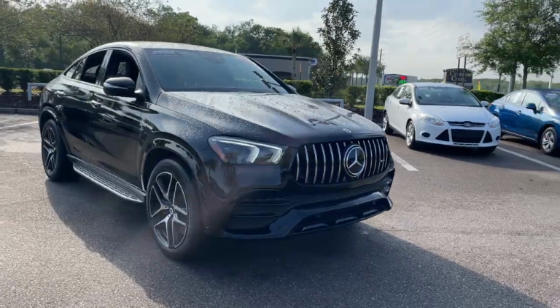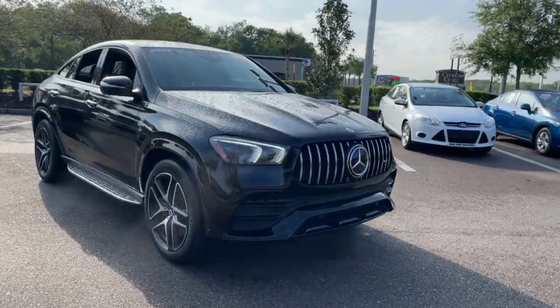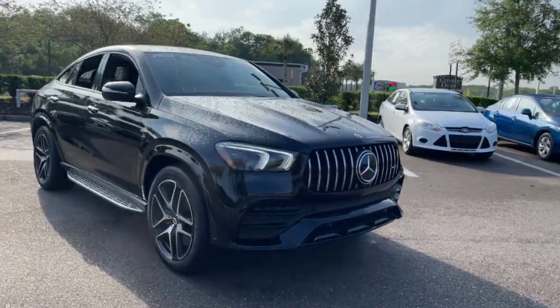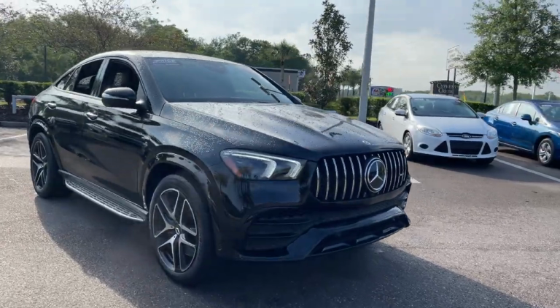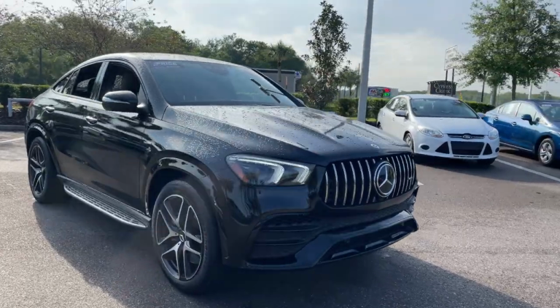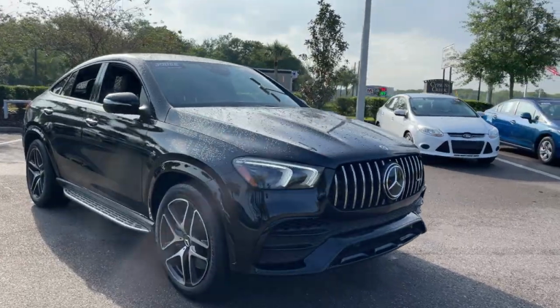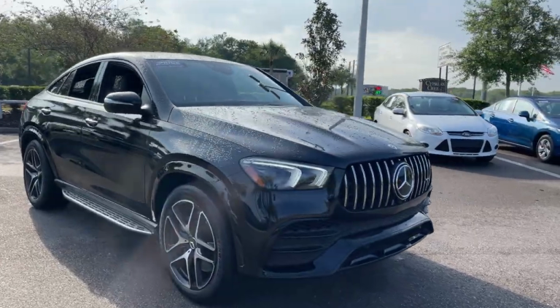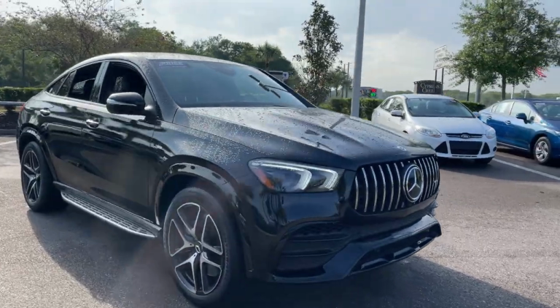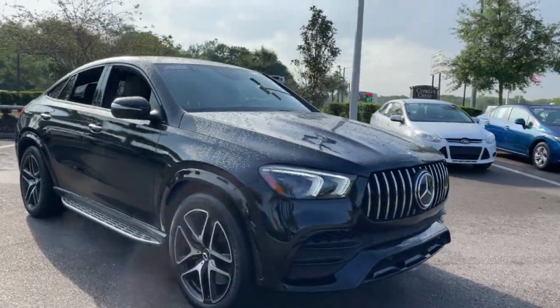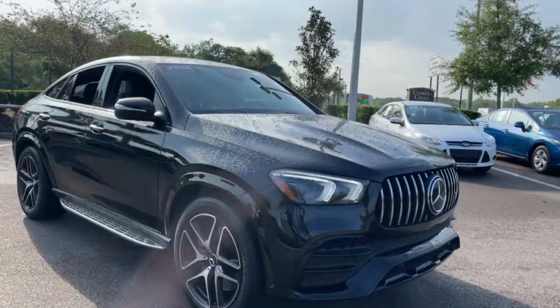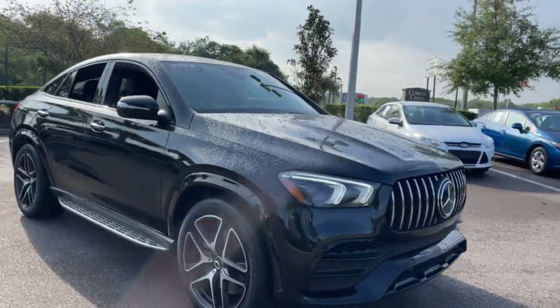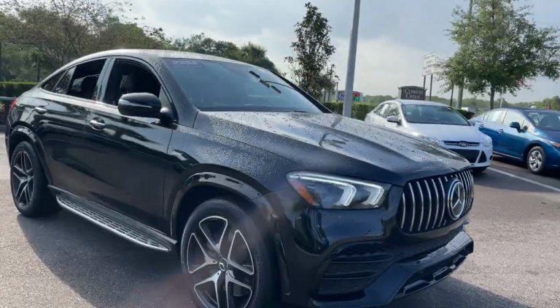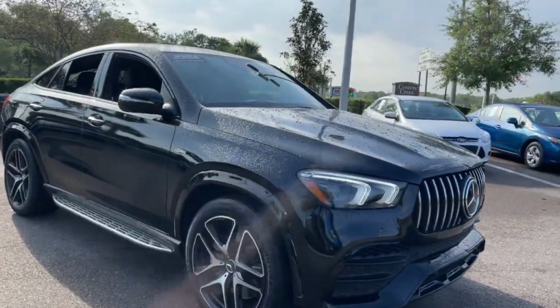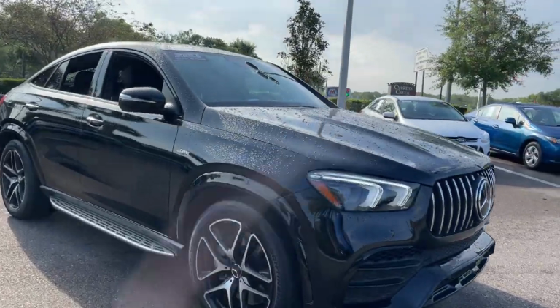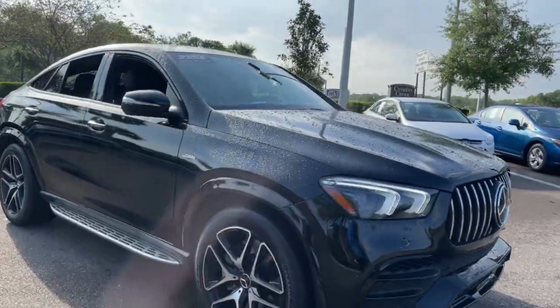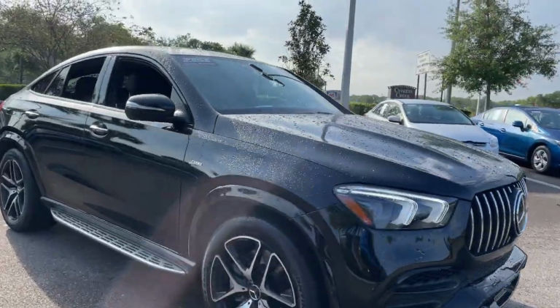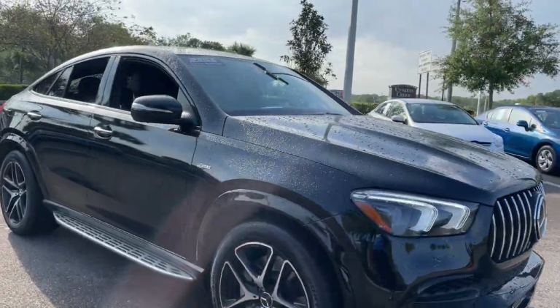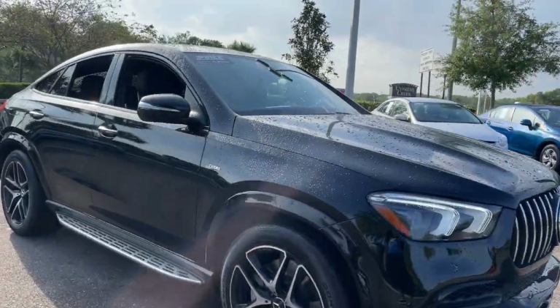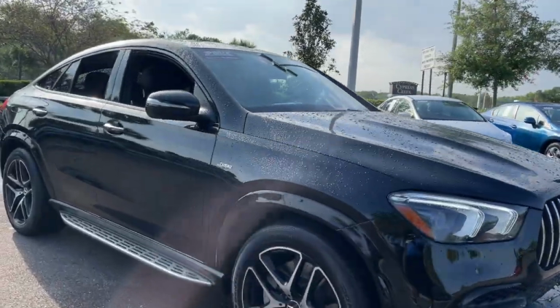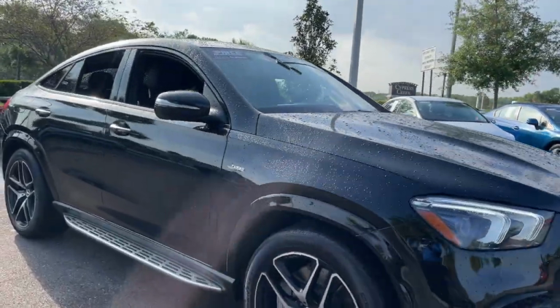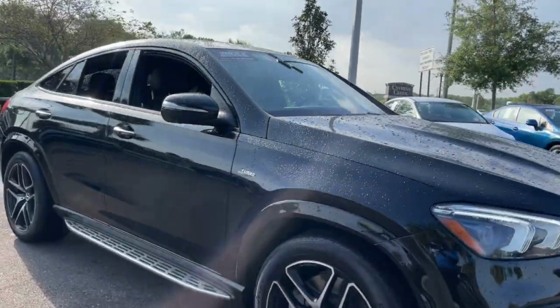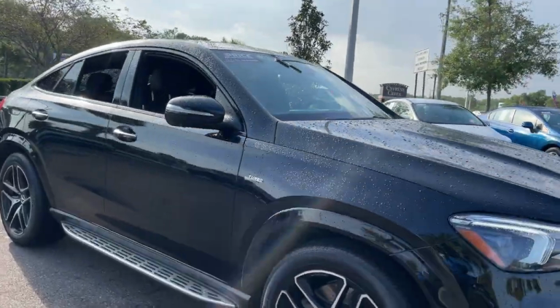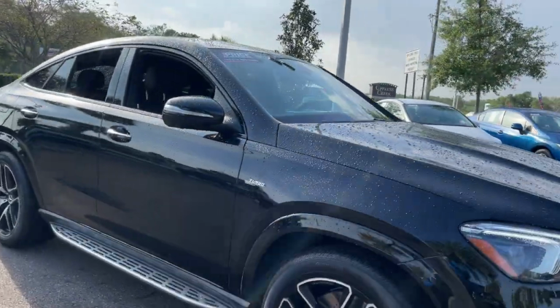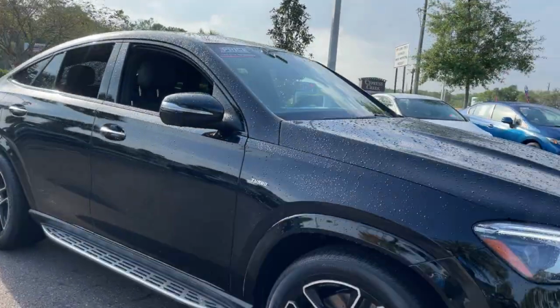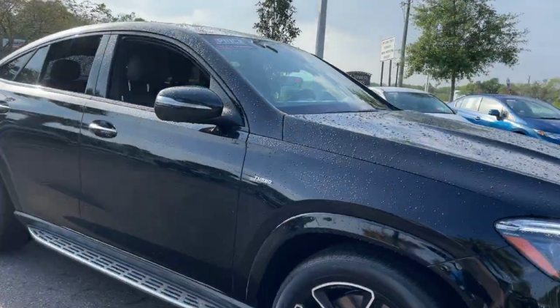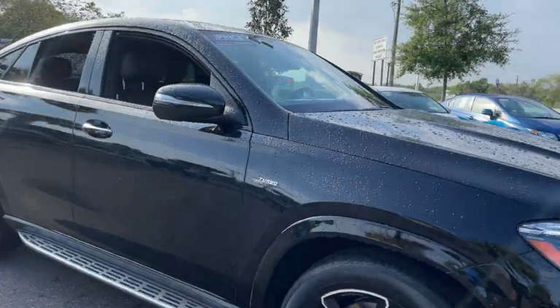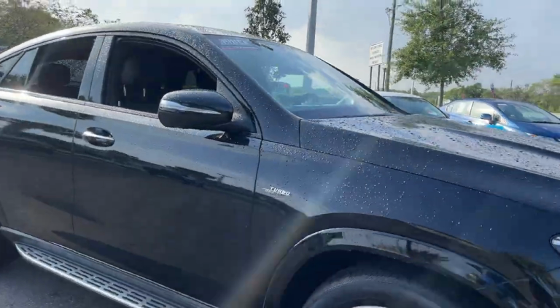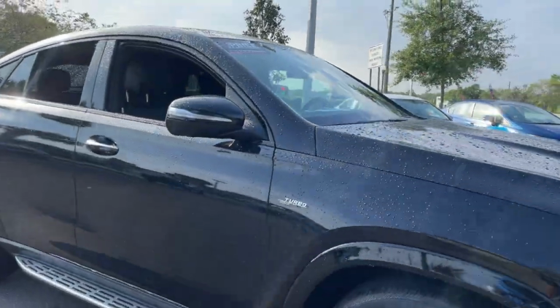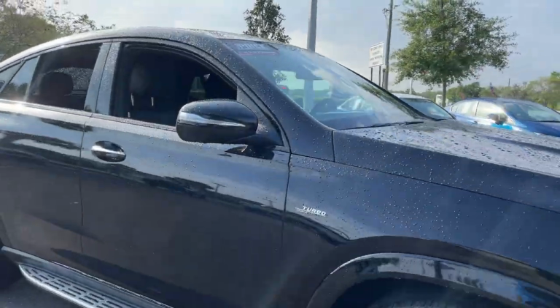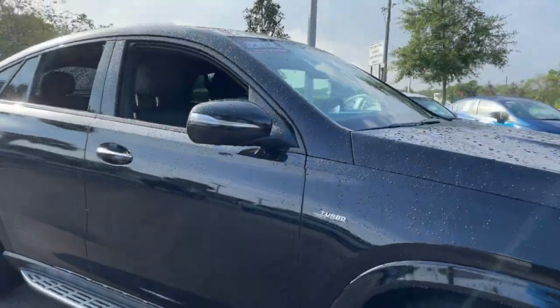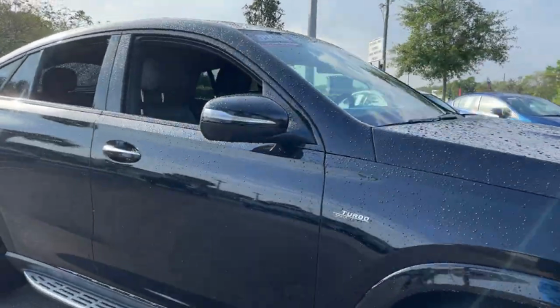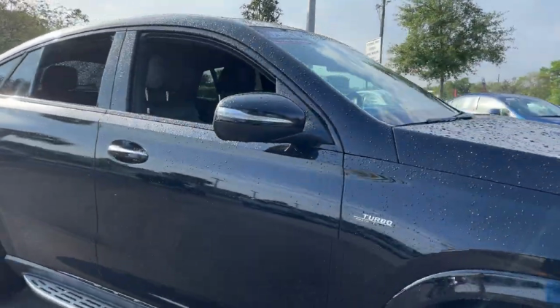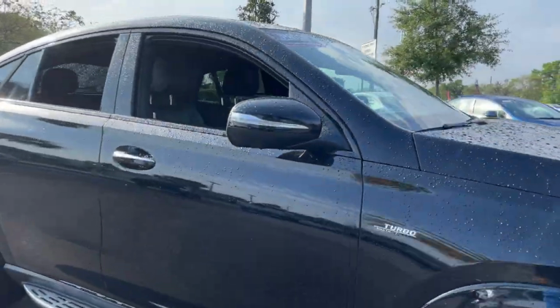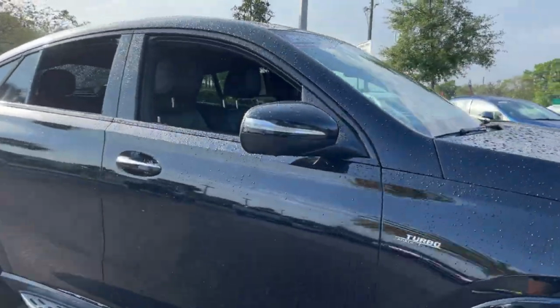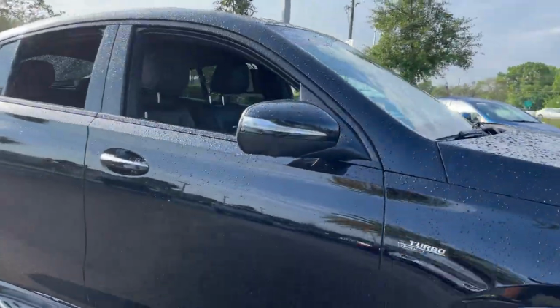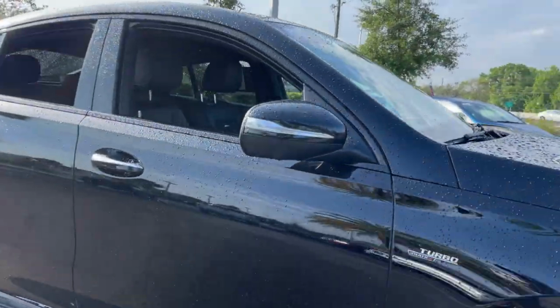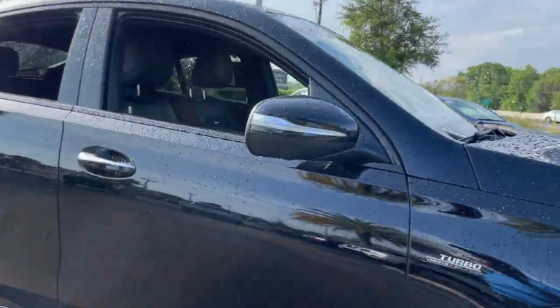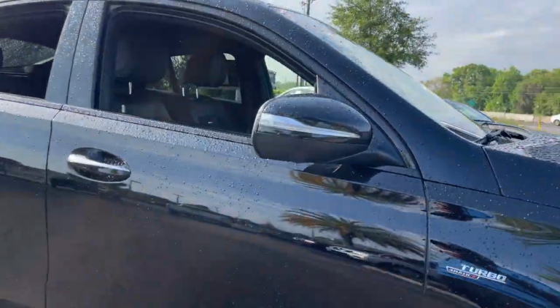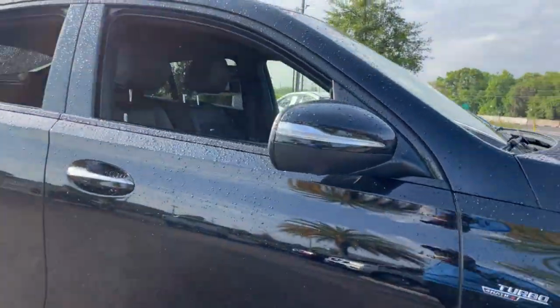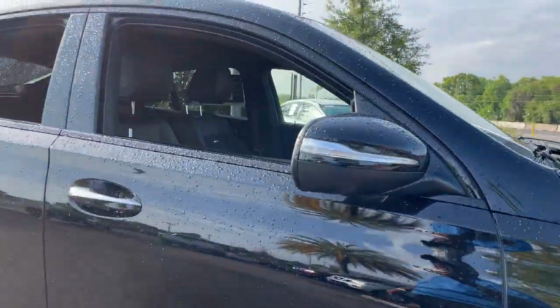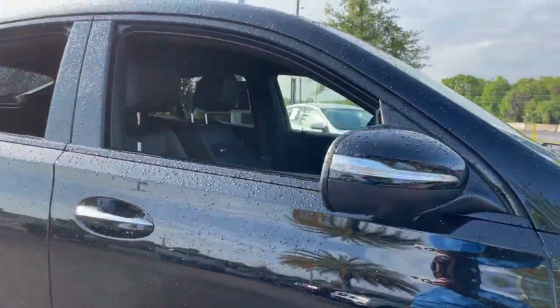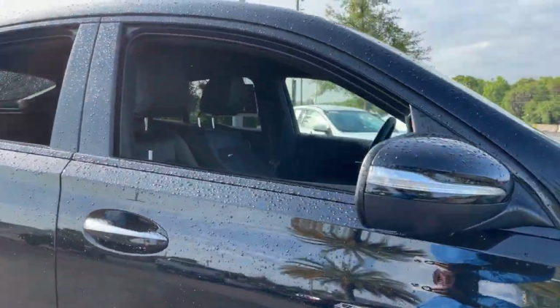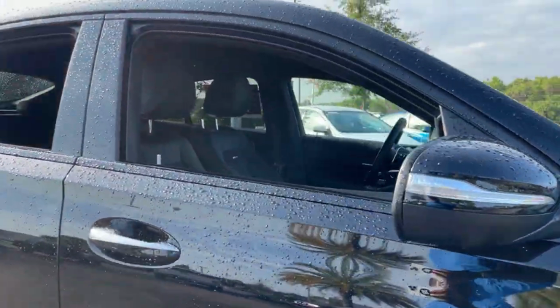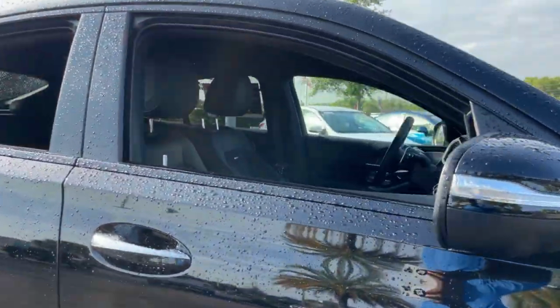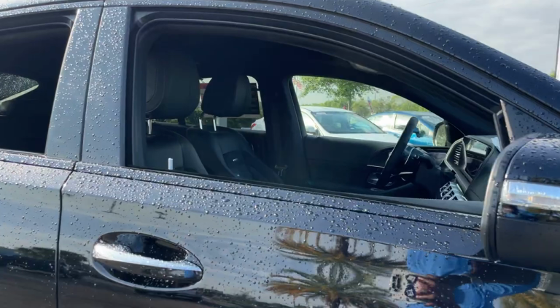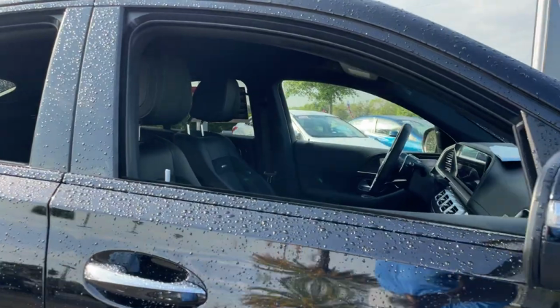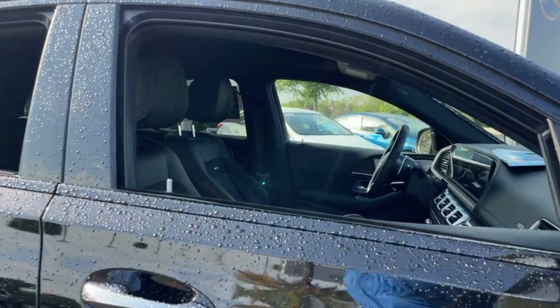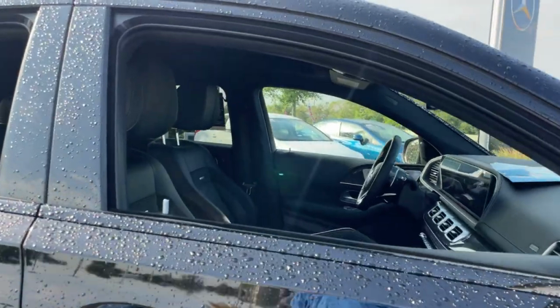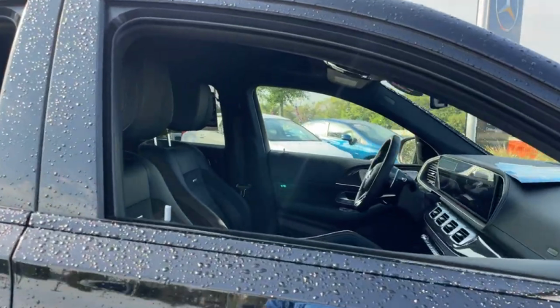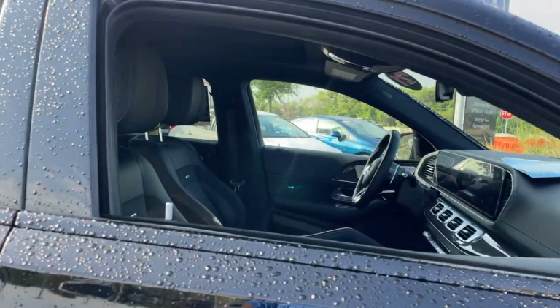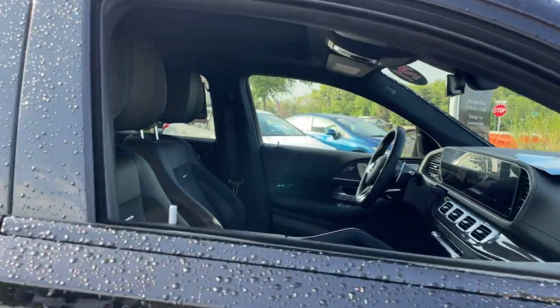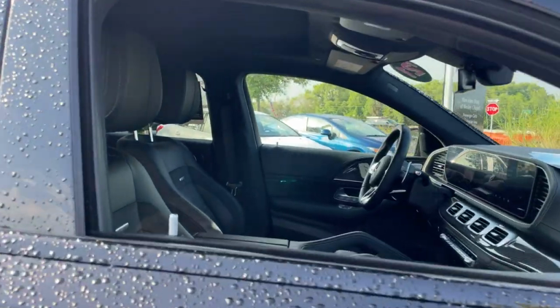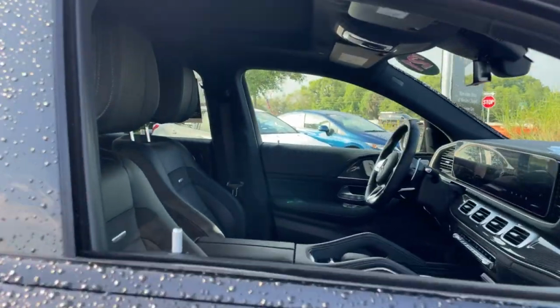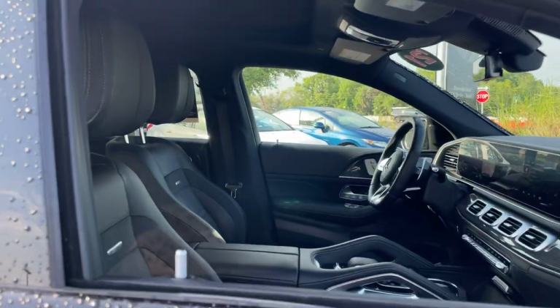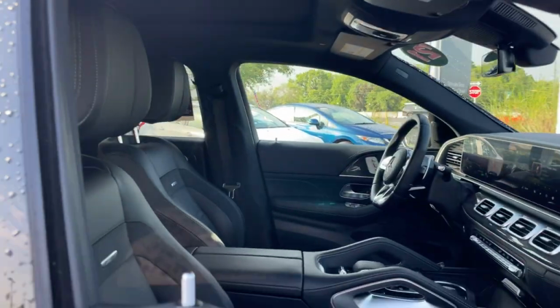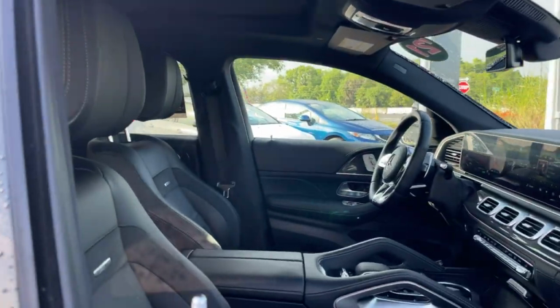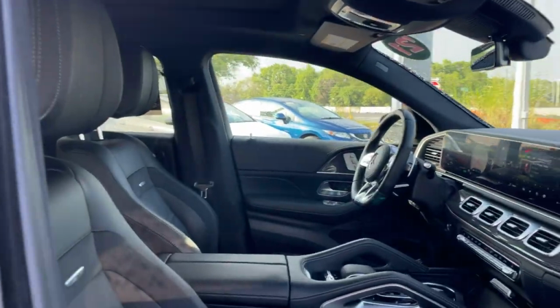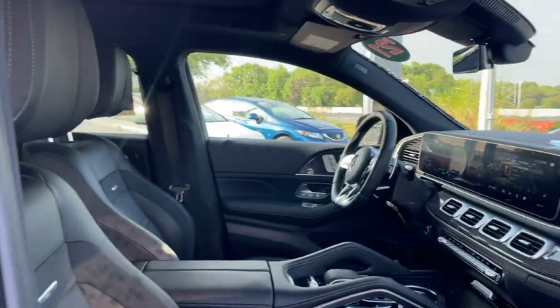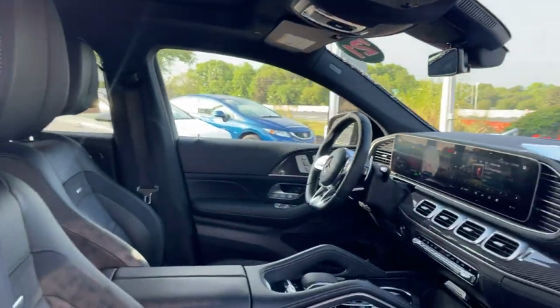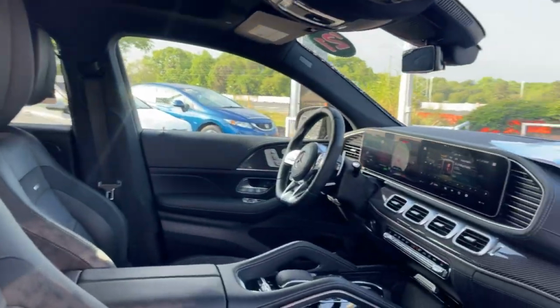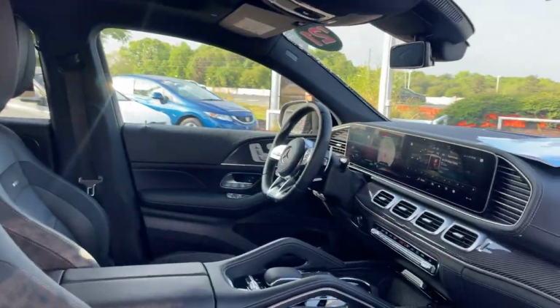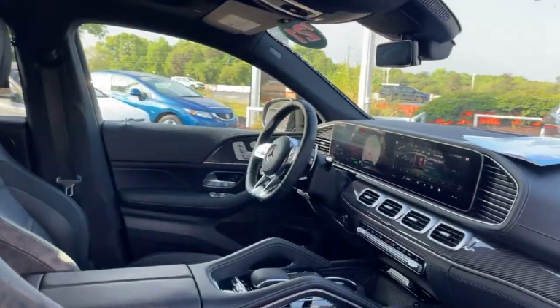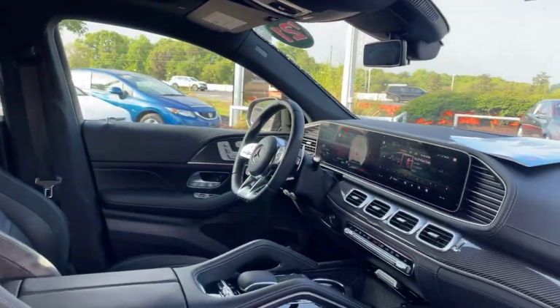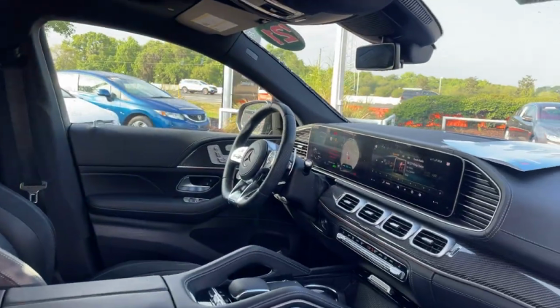This is a 2021 Mercedes-Benz GLE 53 AMG, black over black interior.